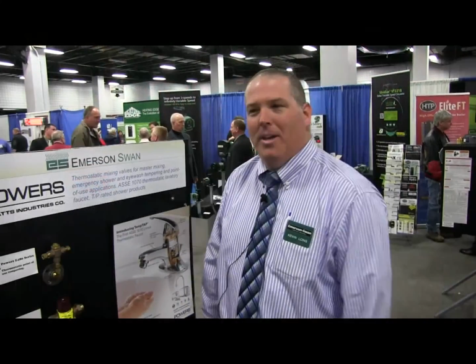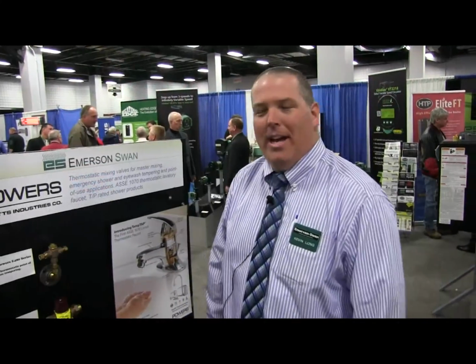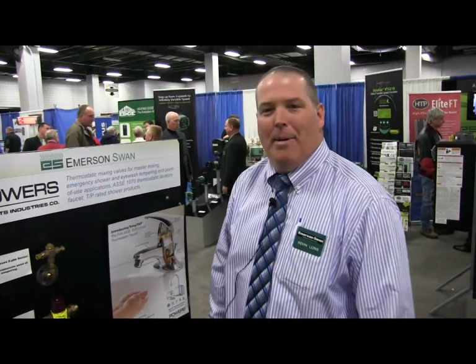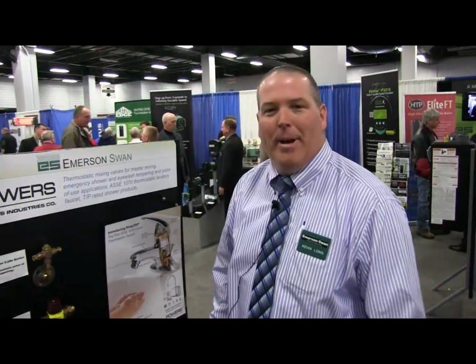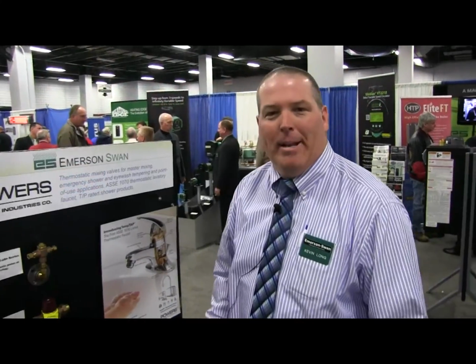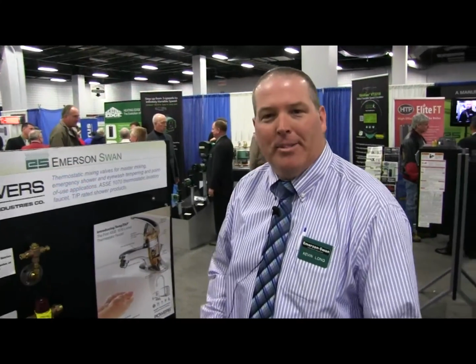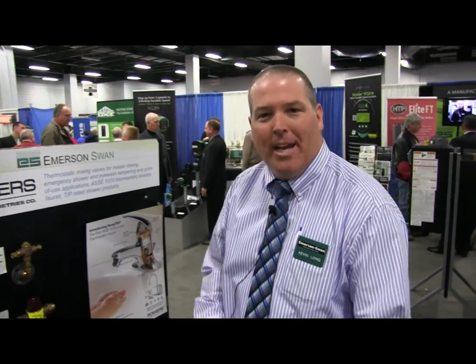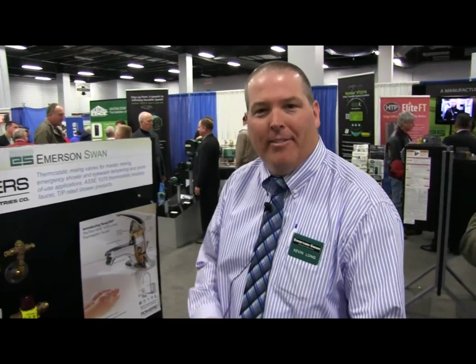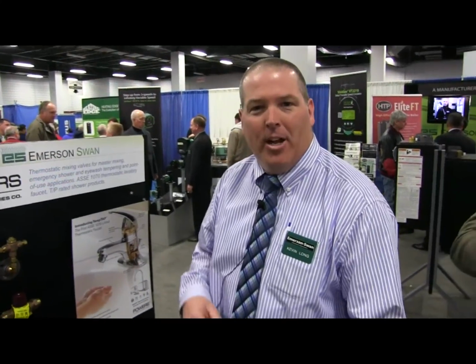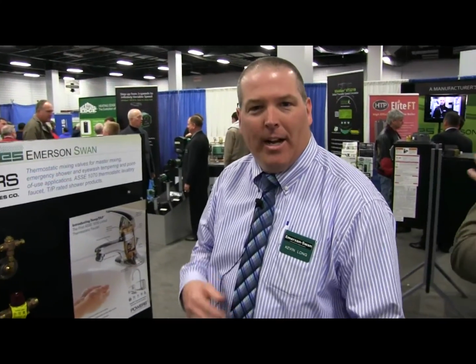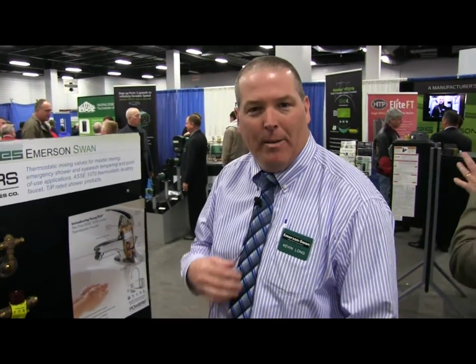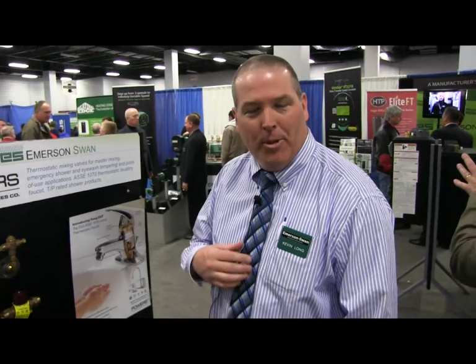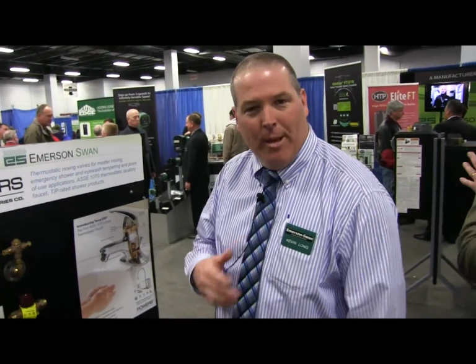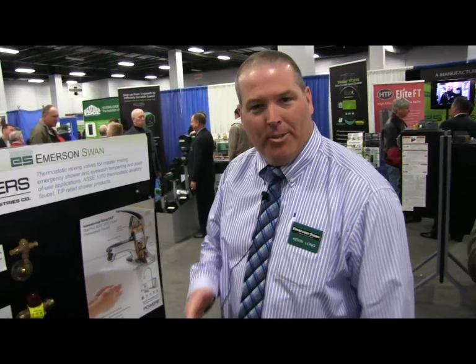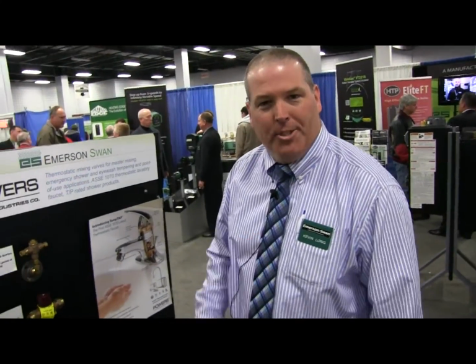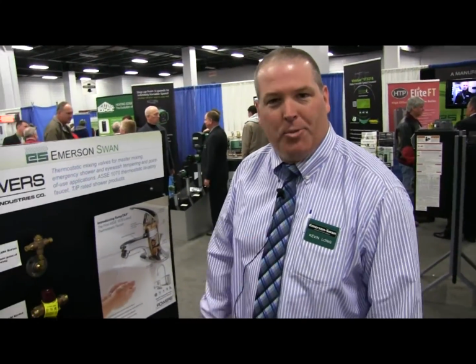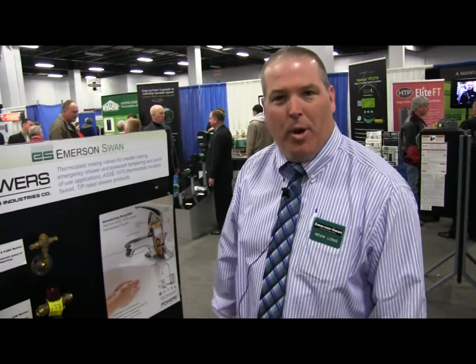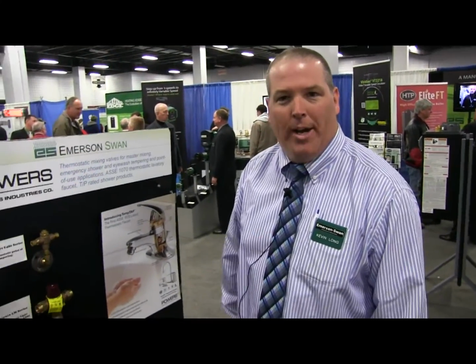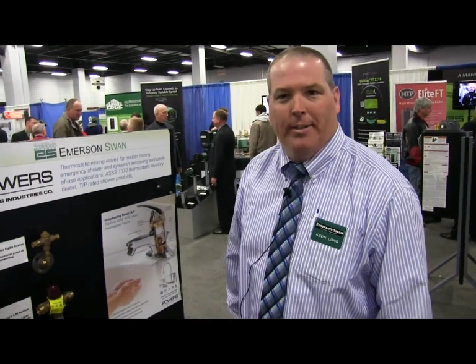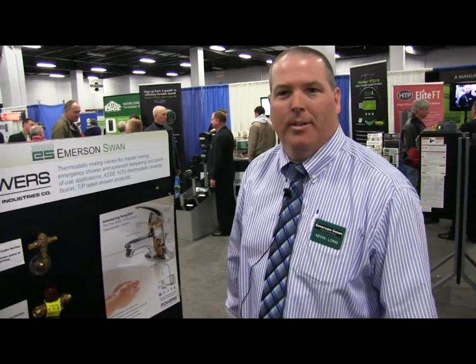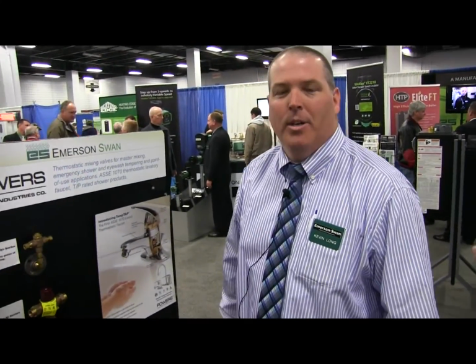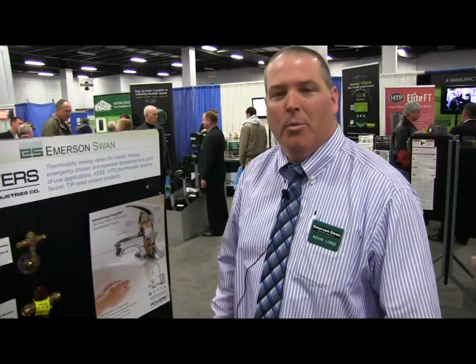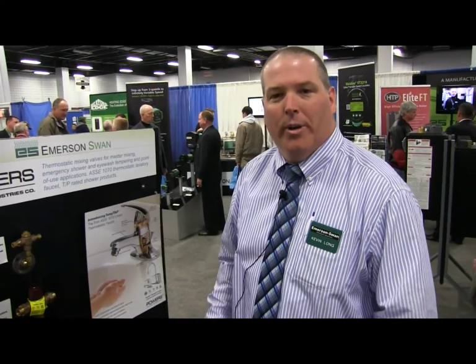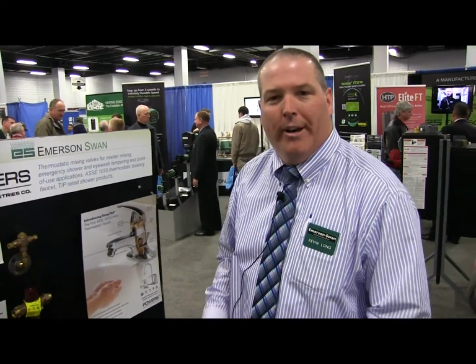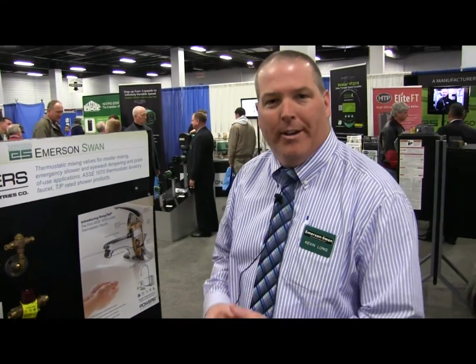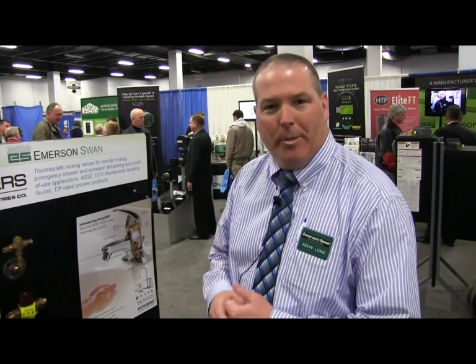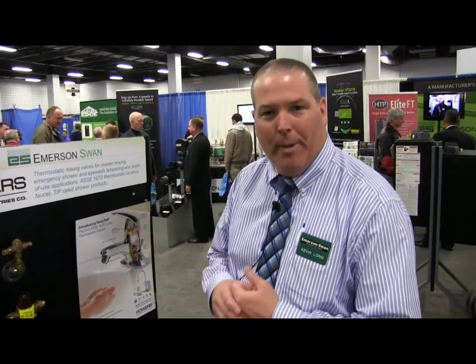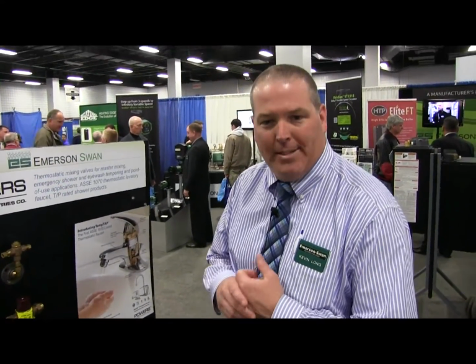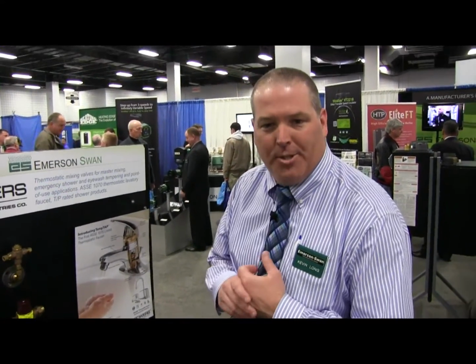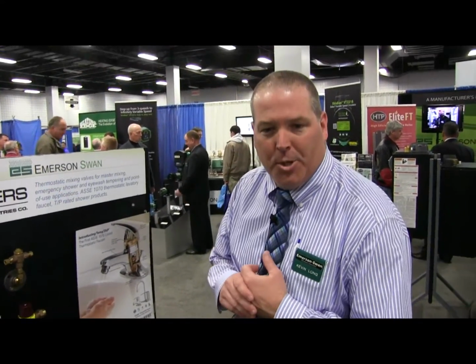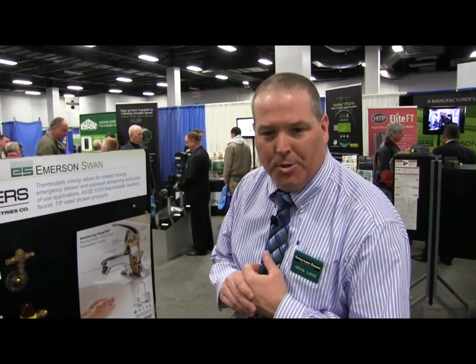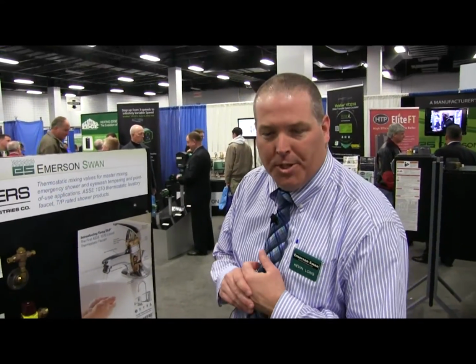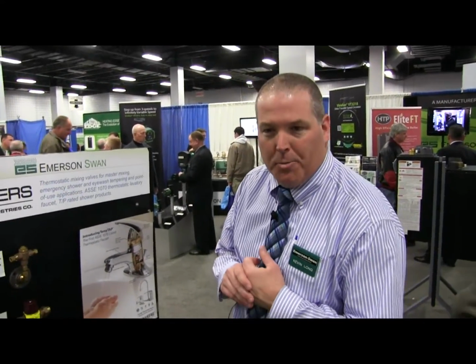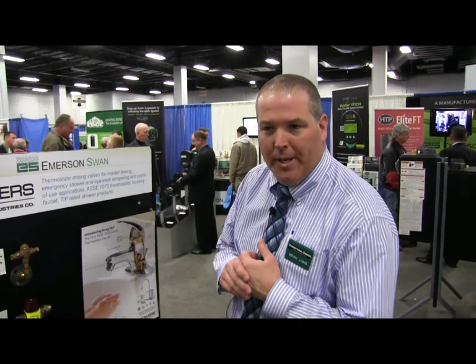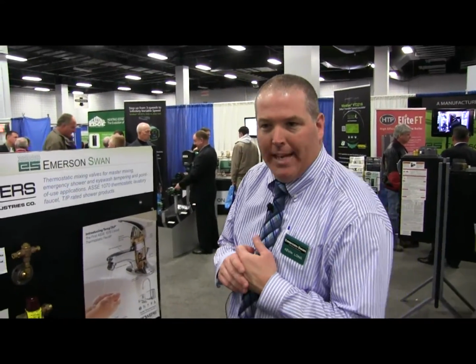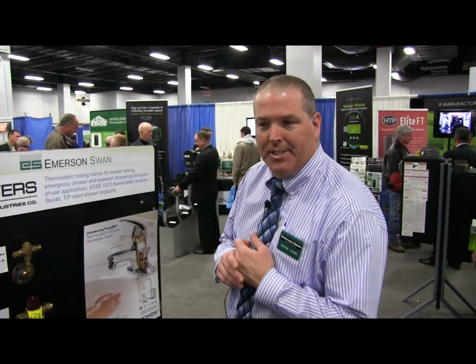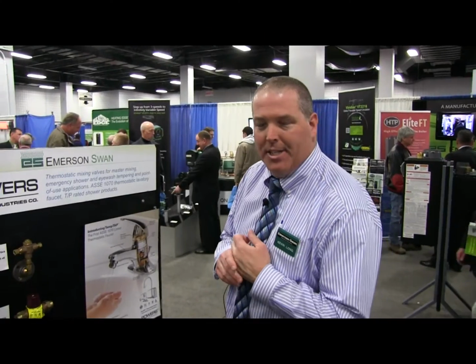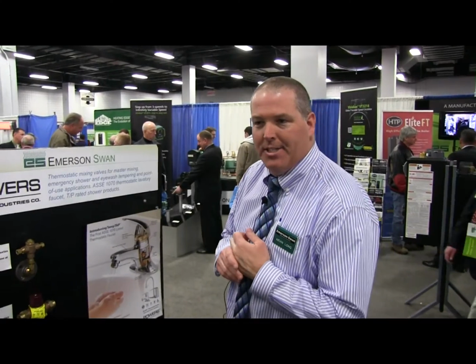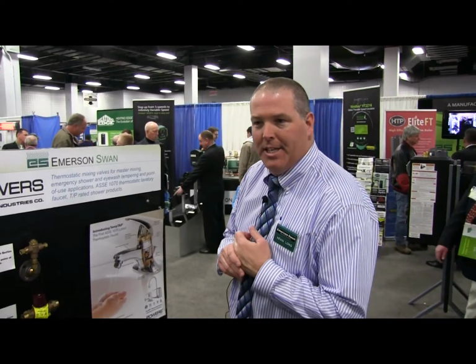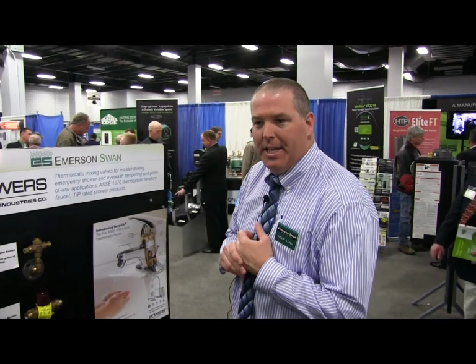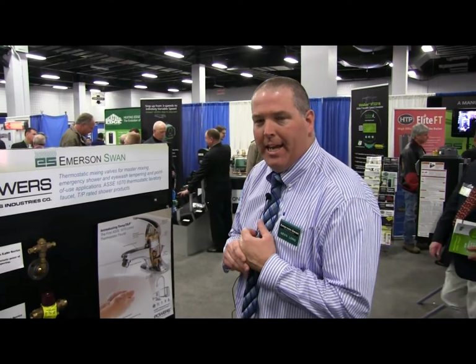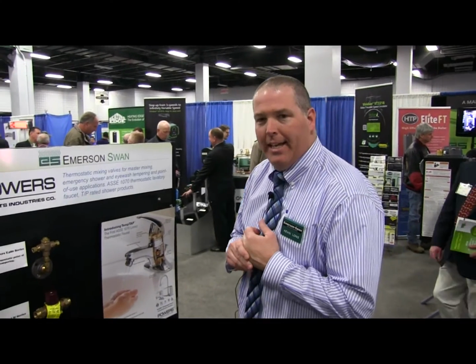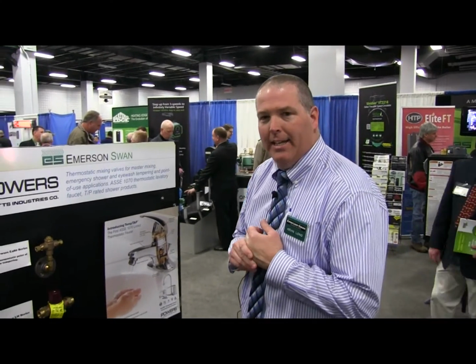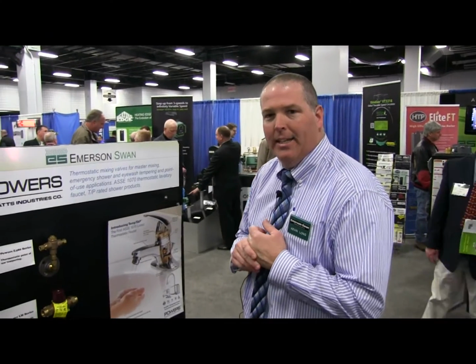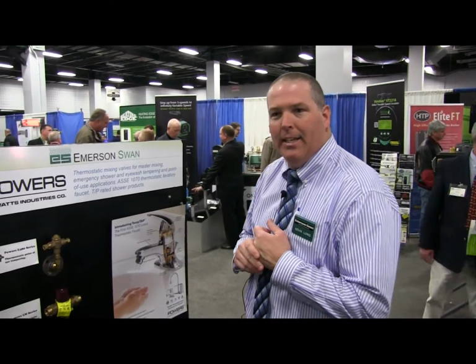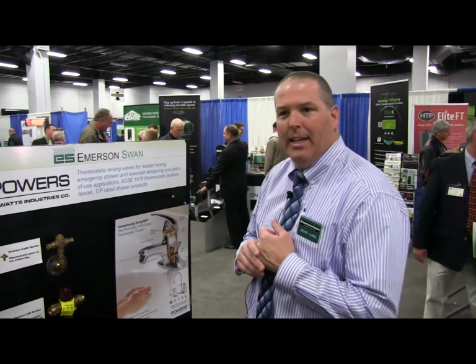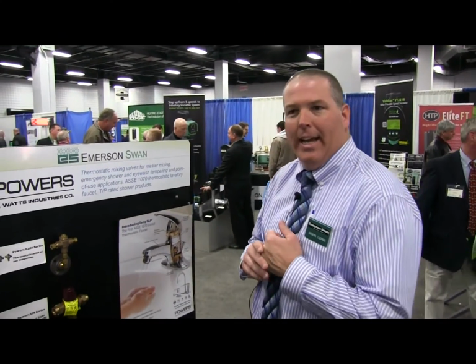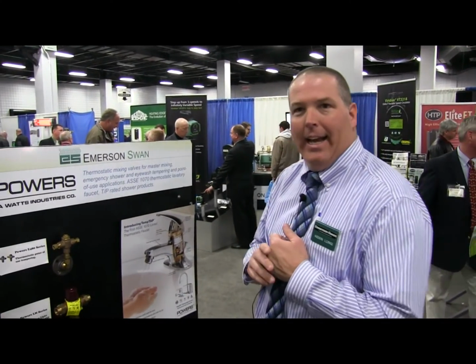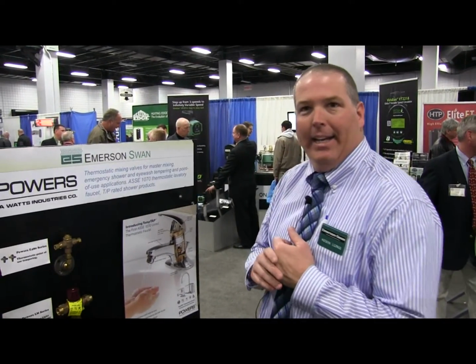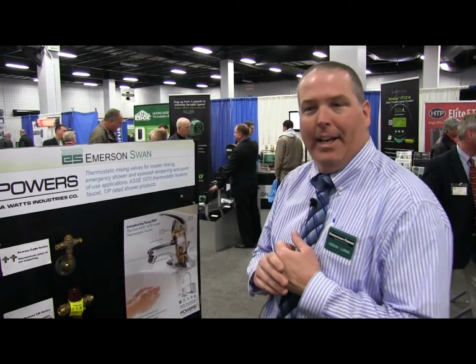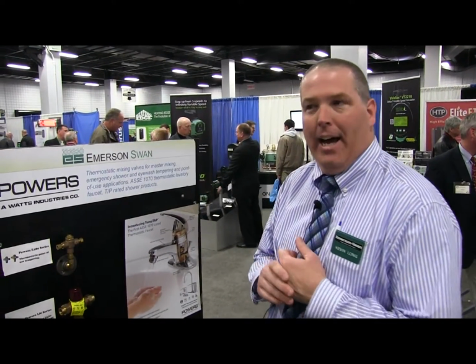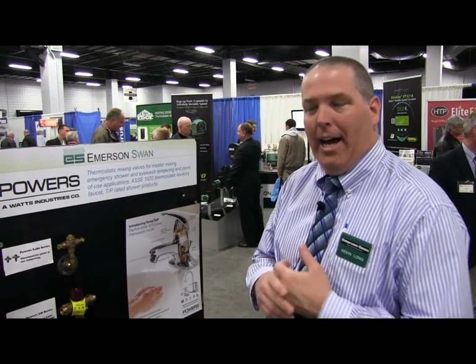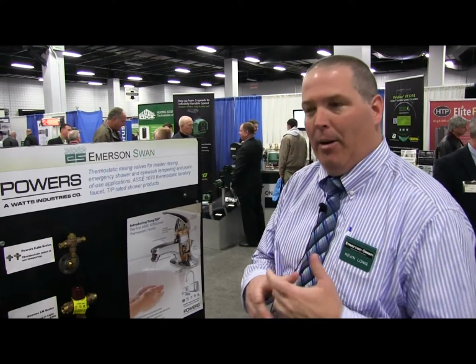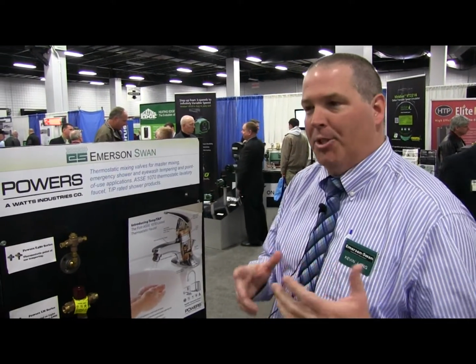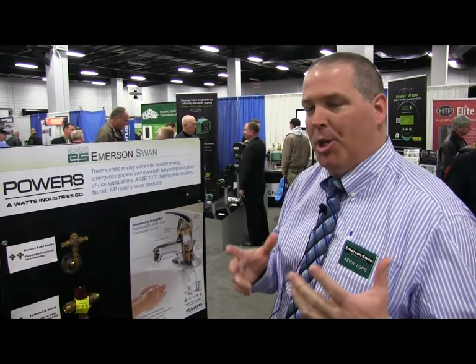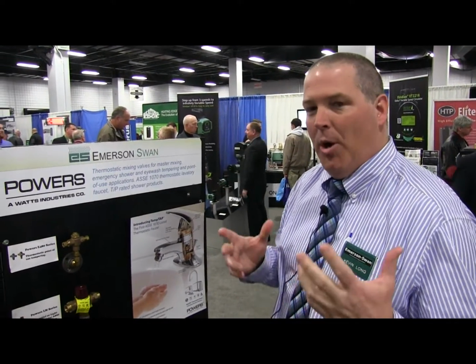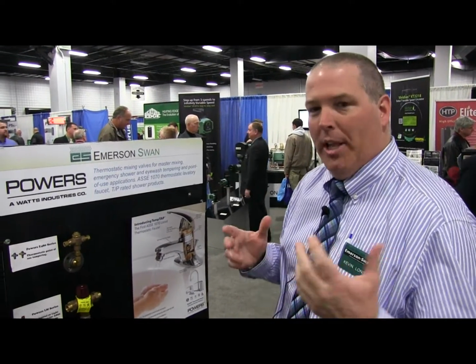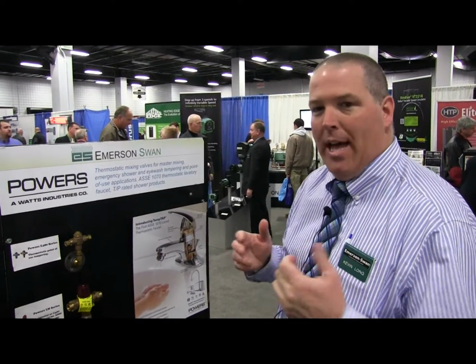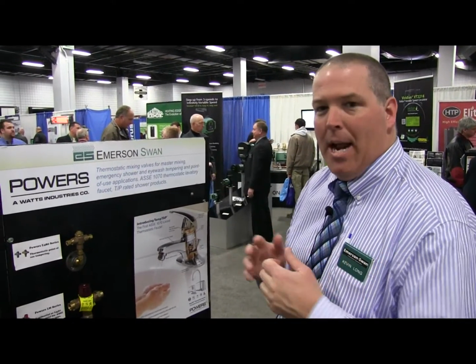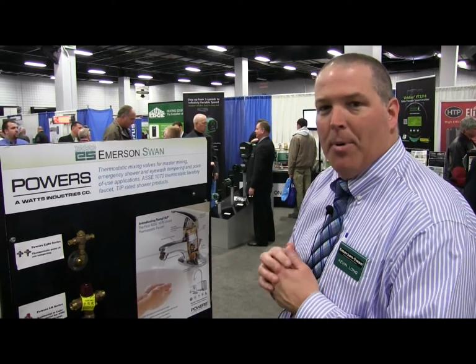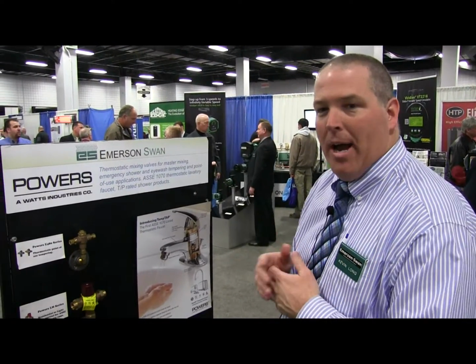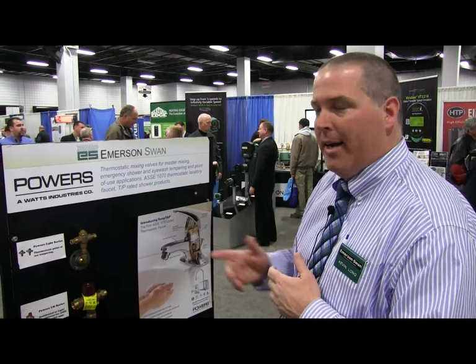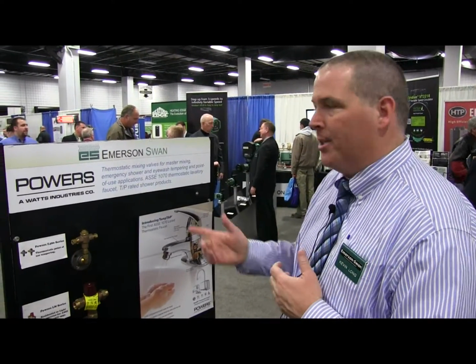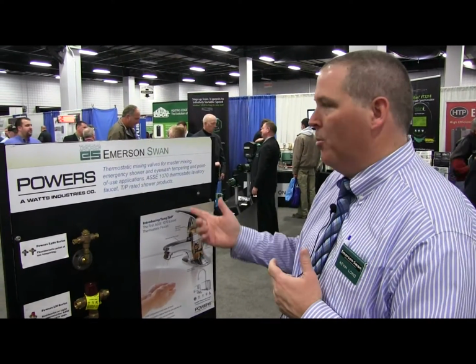Hi, my name is Kevin Long, I'm with Emerson Swan. We're here at the Massachusetts PHCC today, and we're showing a lot of products.